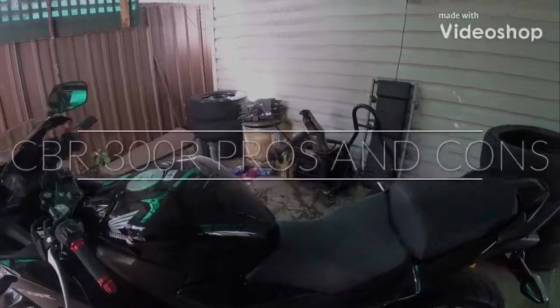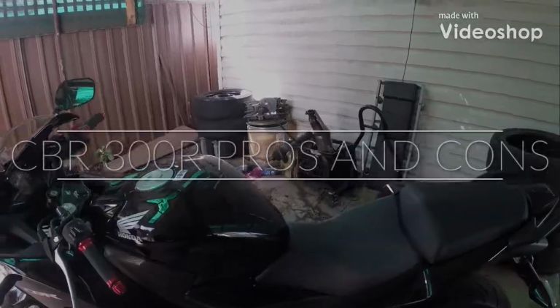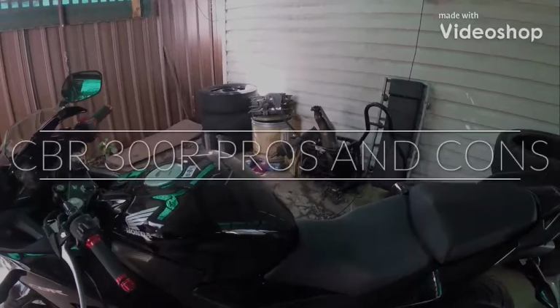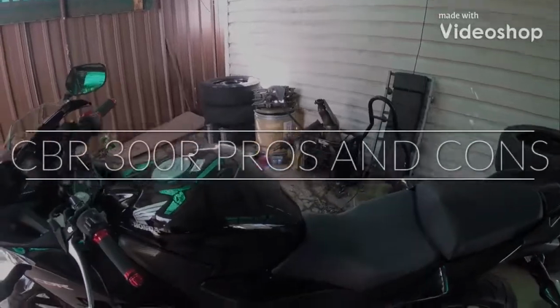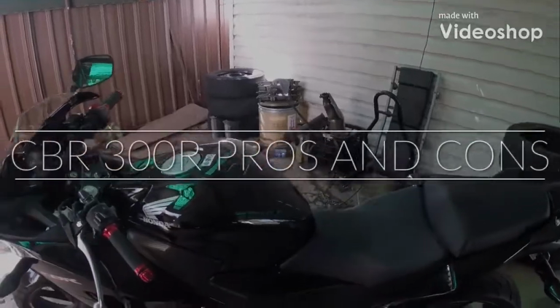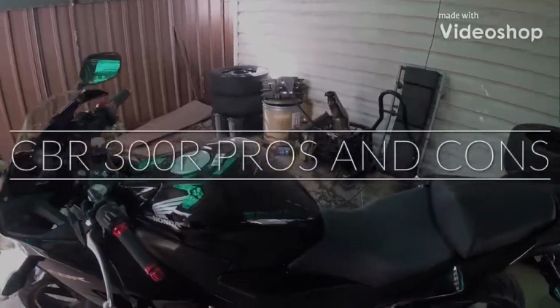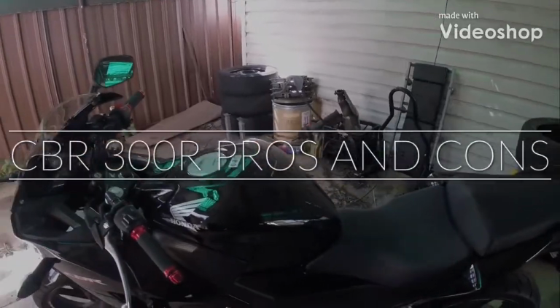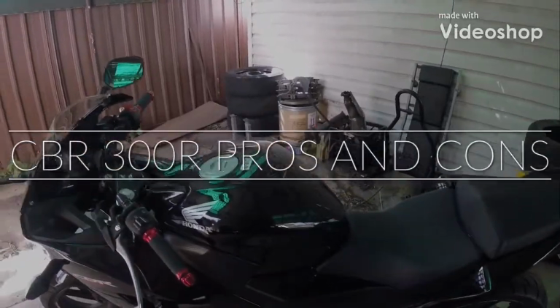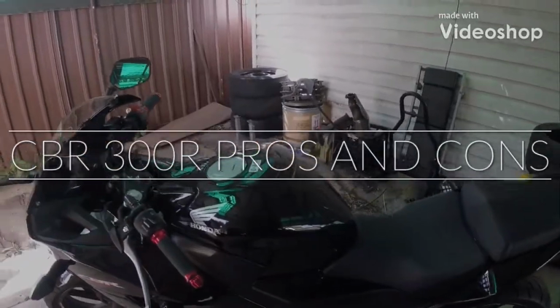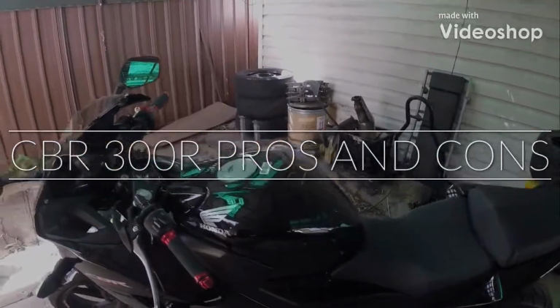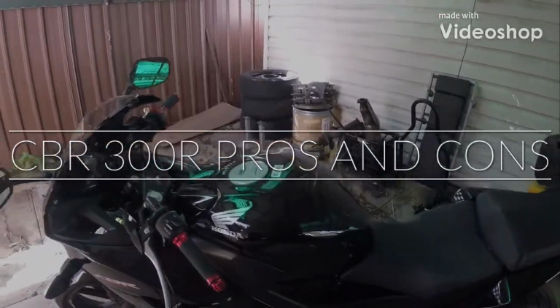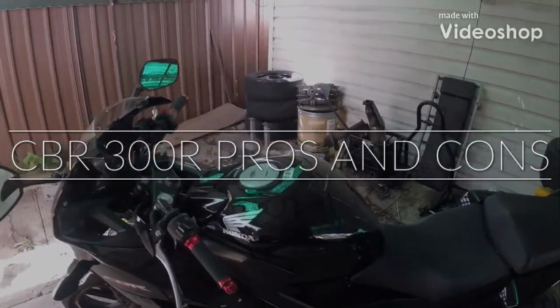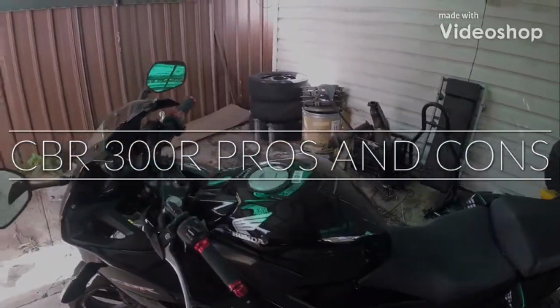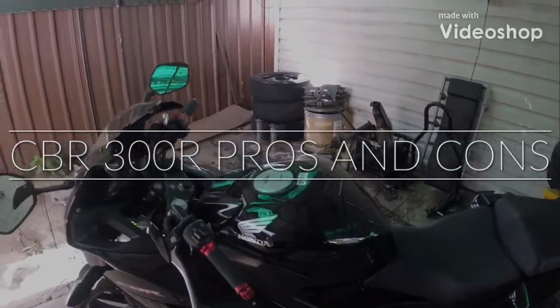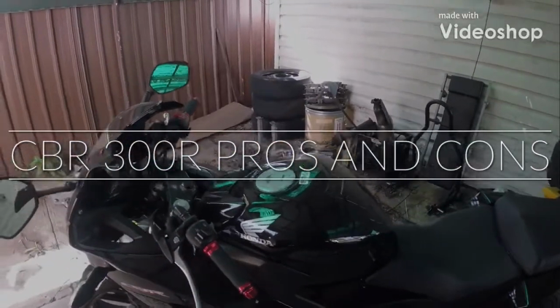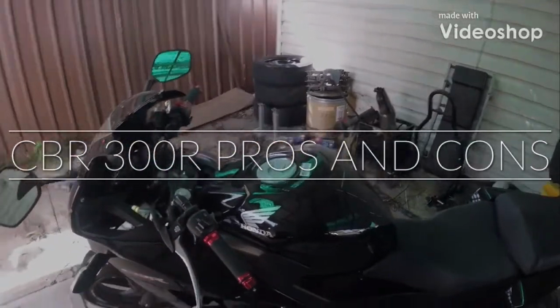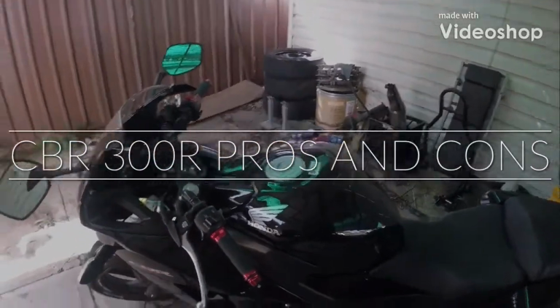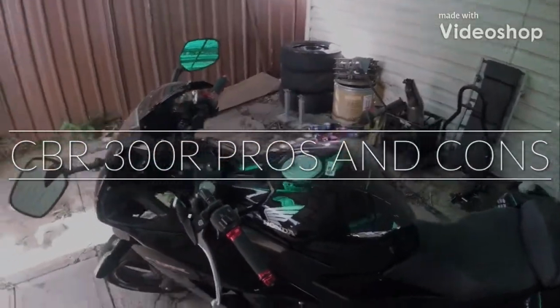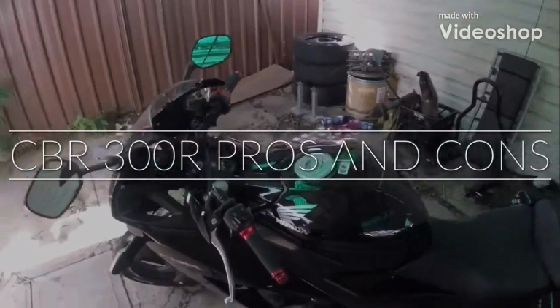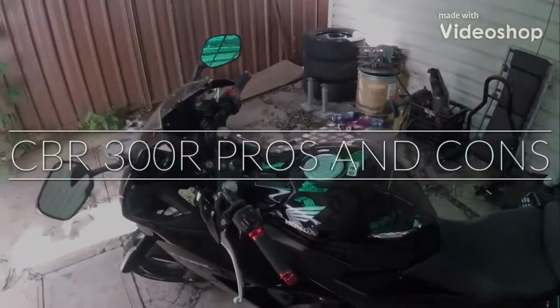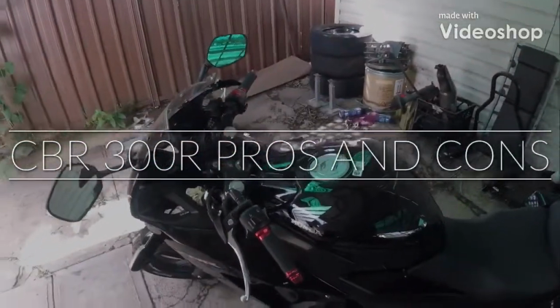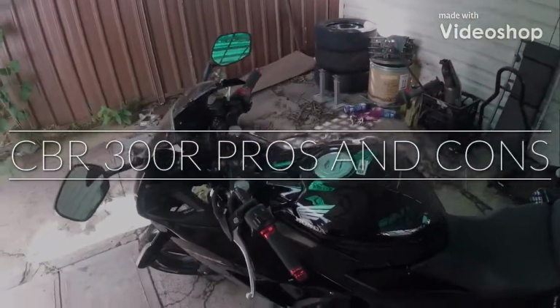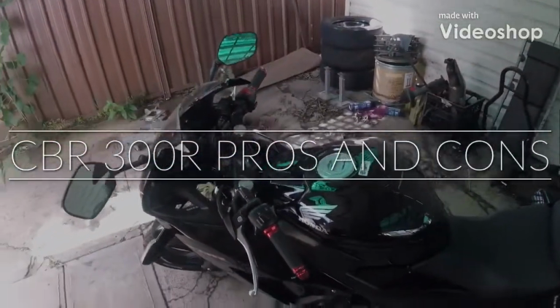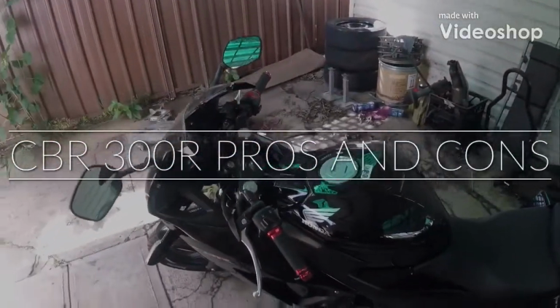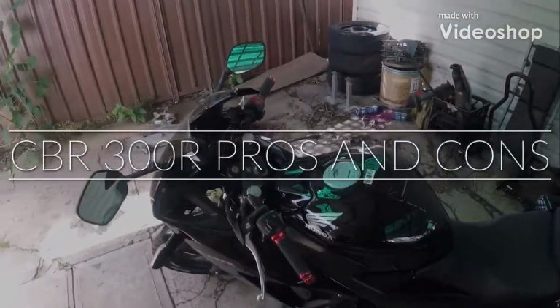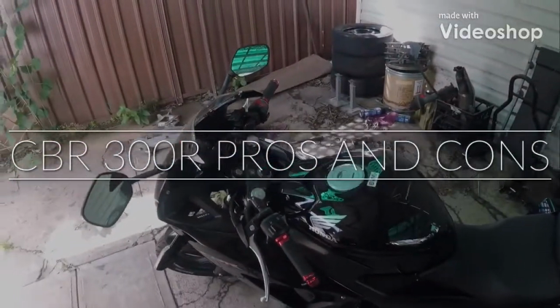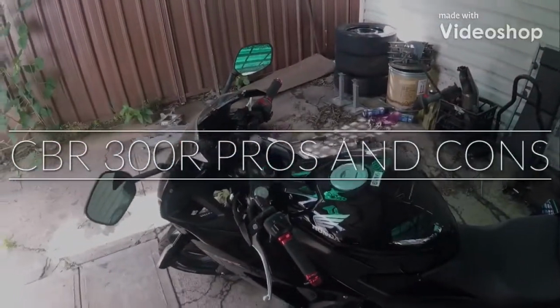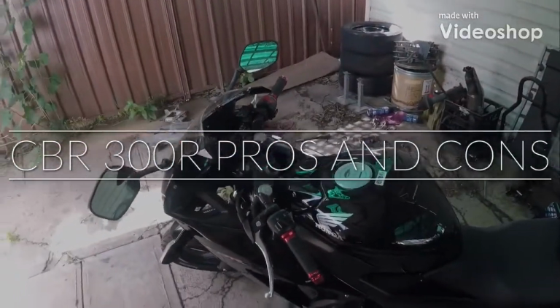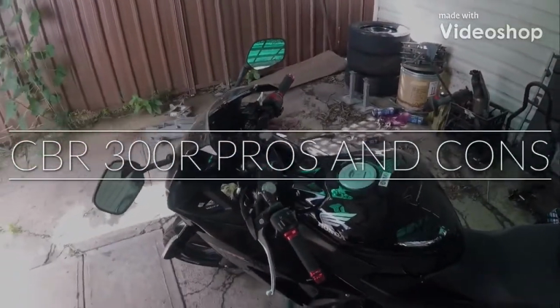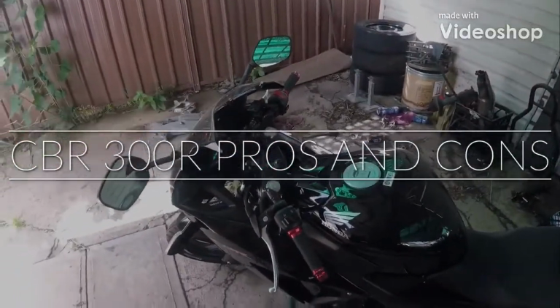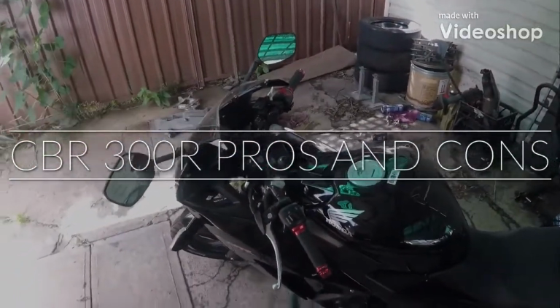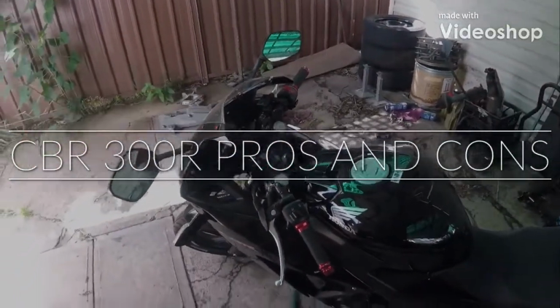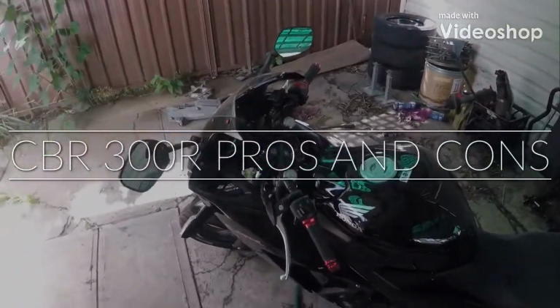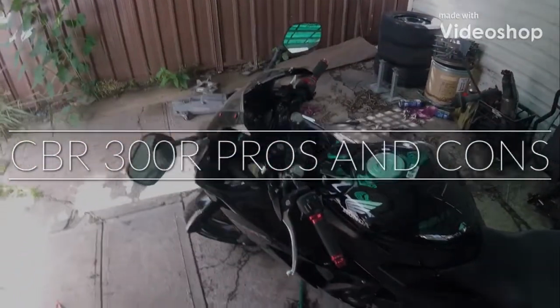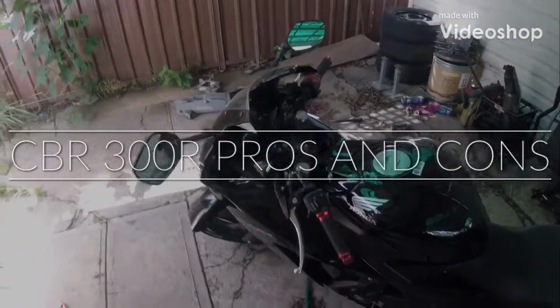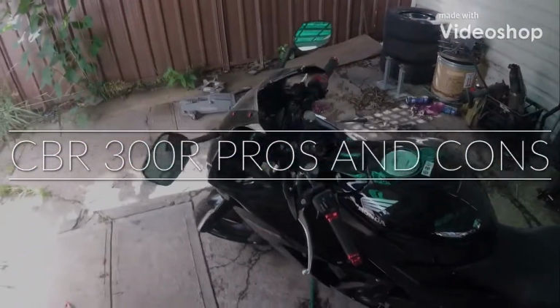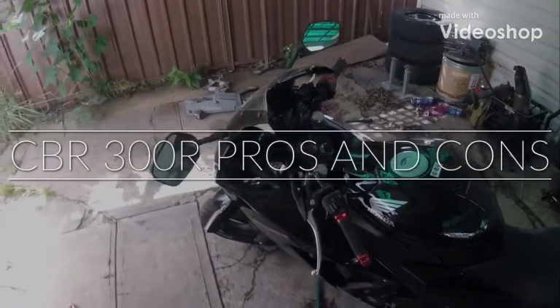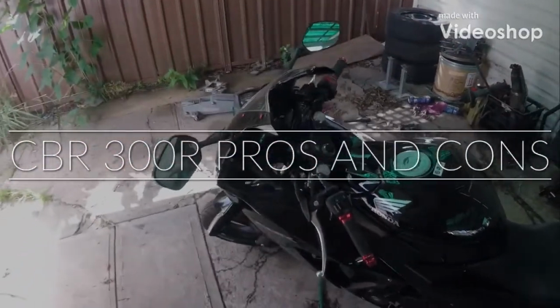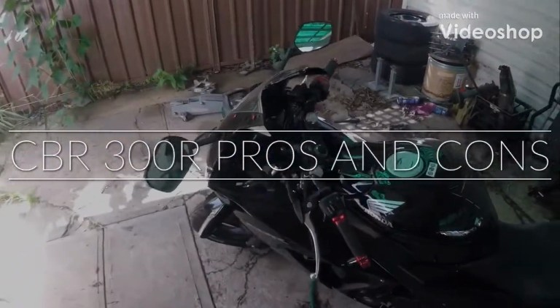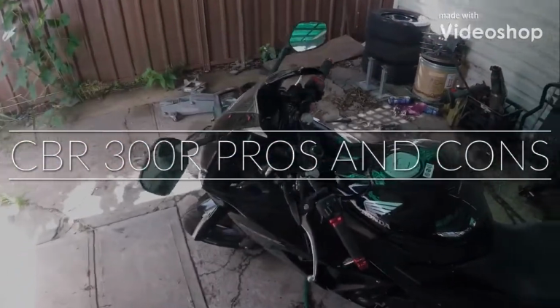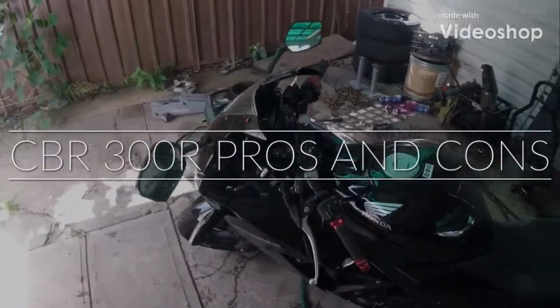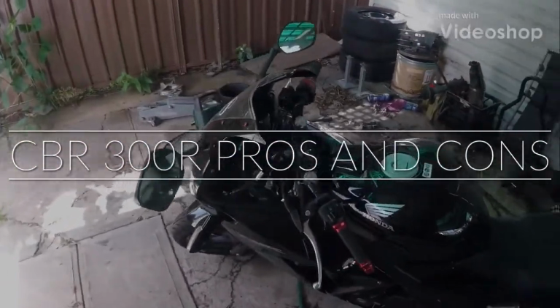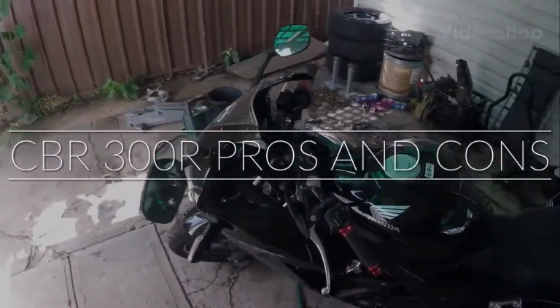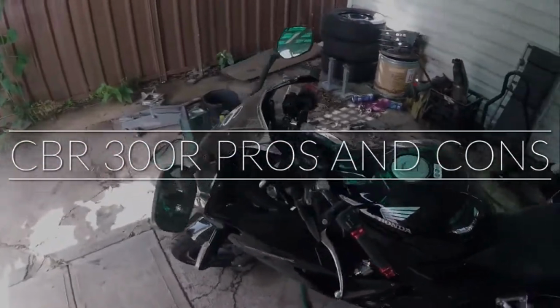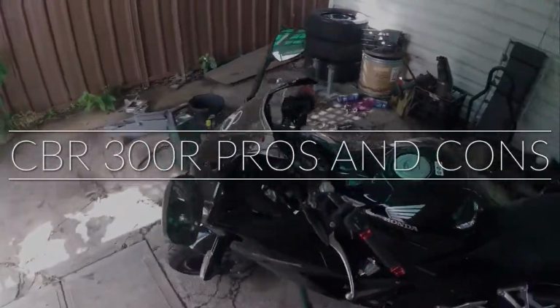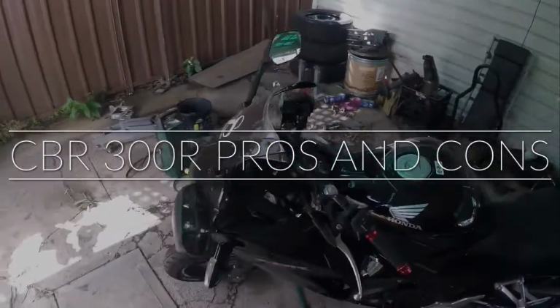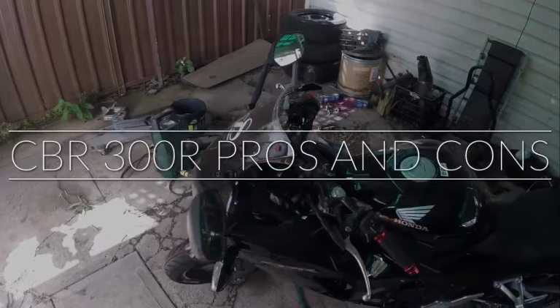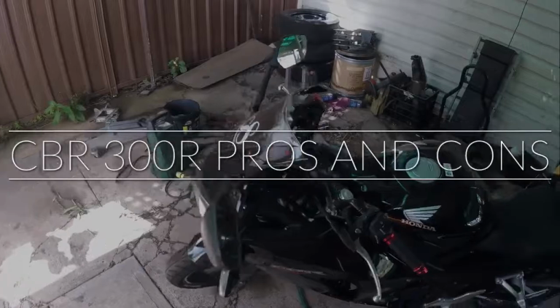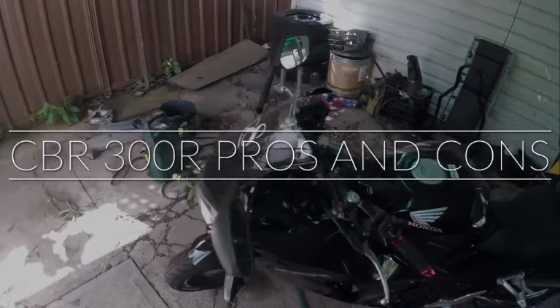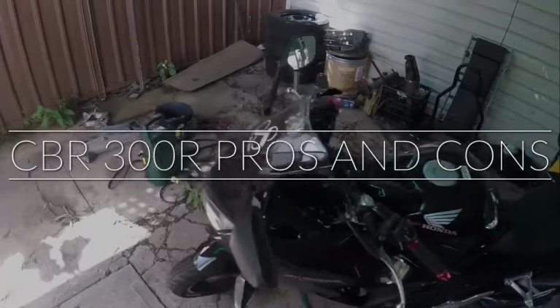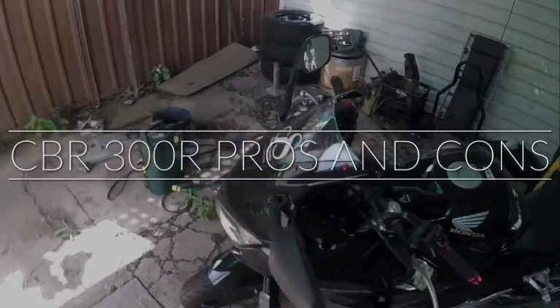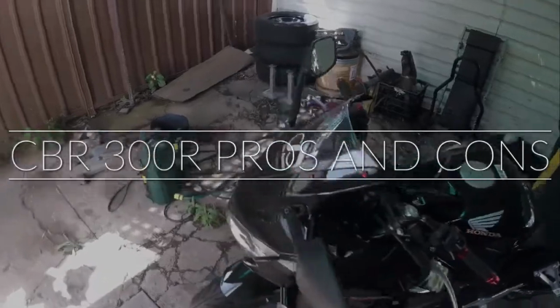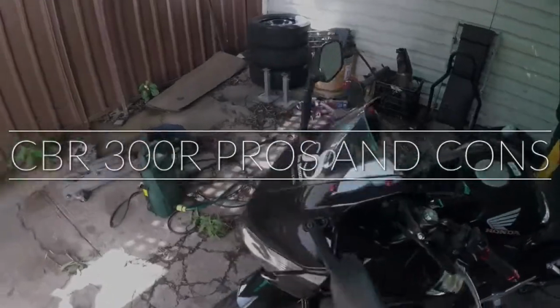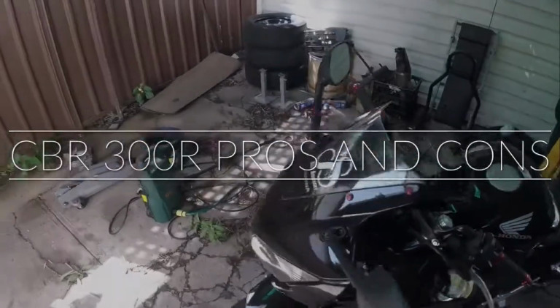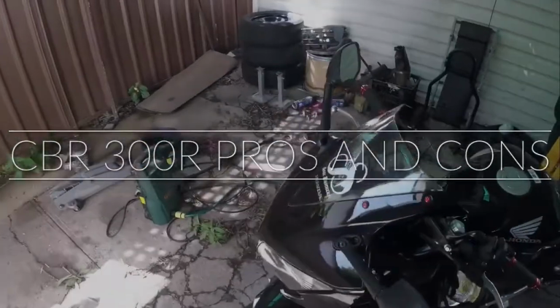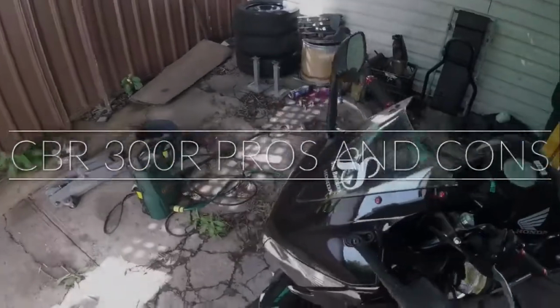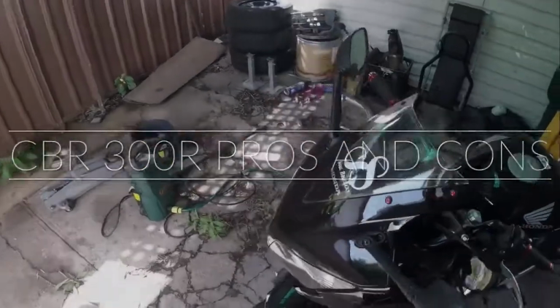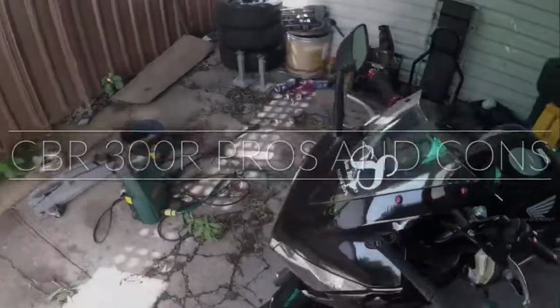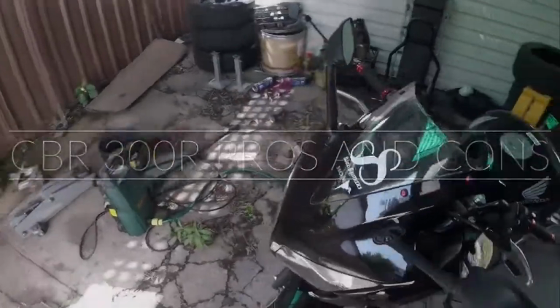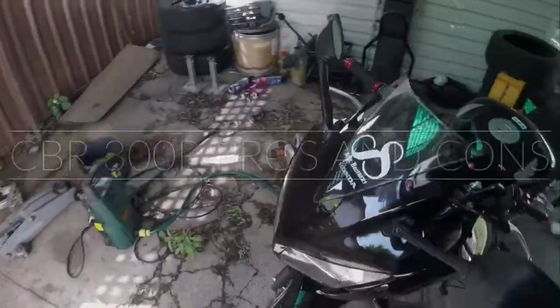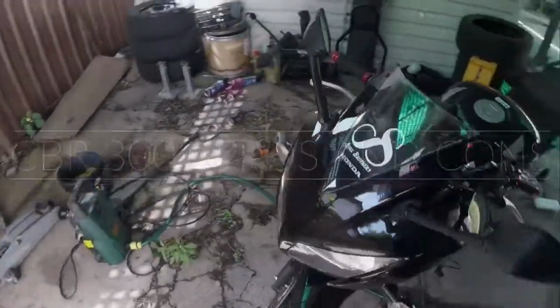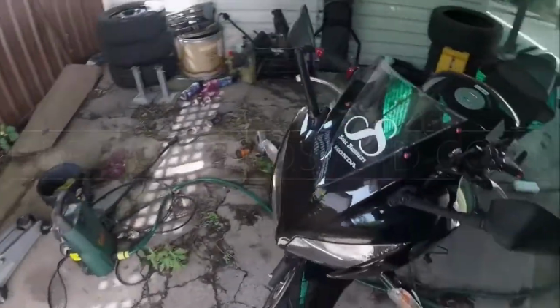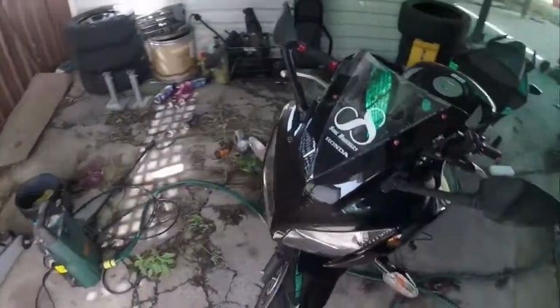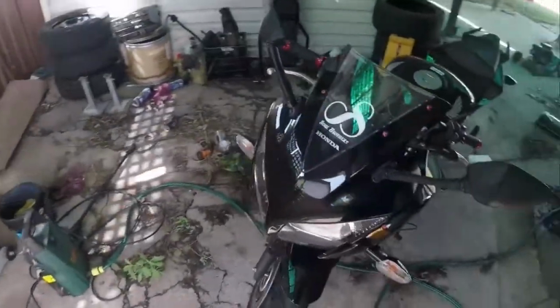Hey guys, welcome back. I've been gone for a while, but I'm going to give you the pros and cons of the CBR 300R.